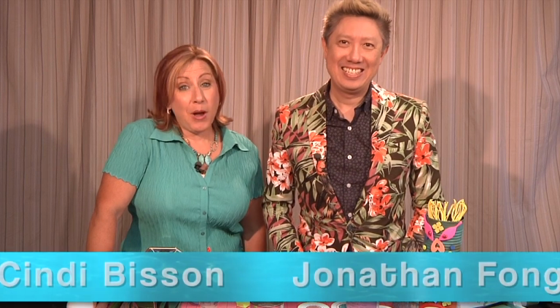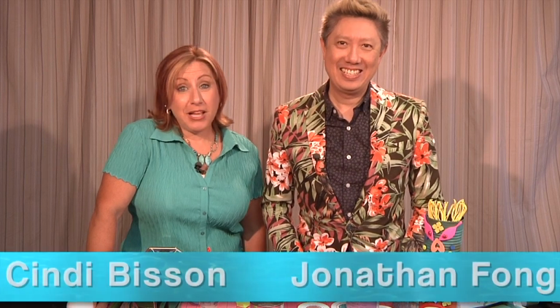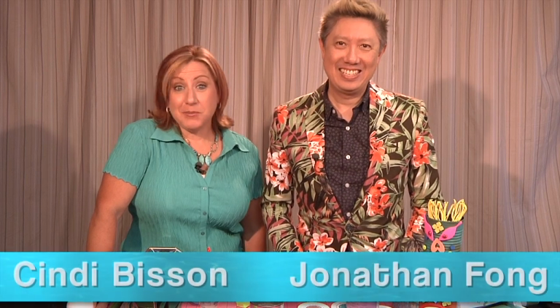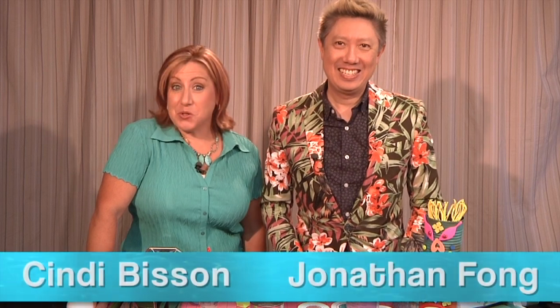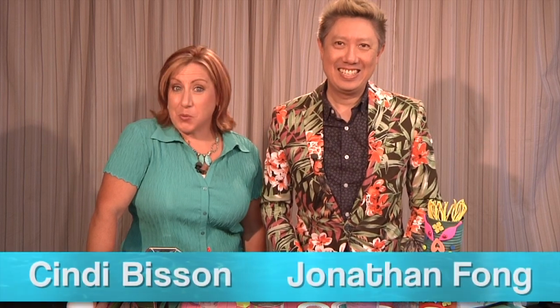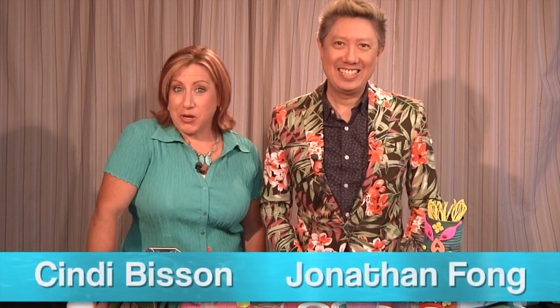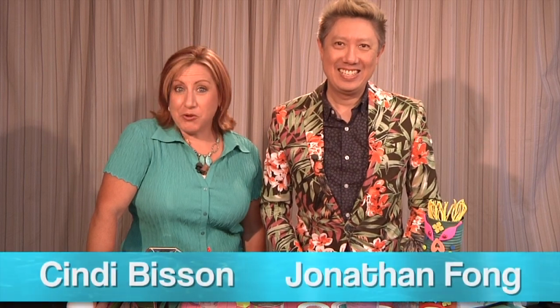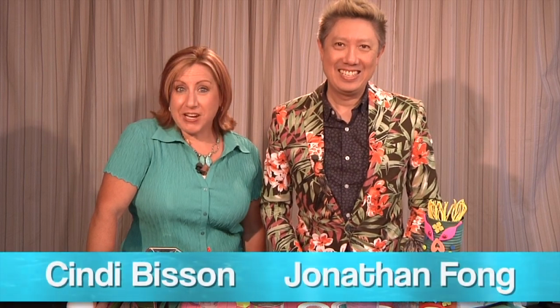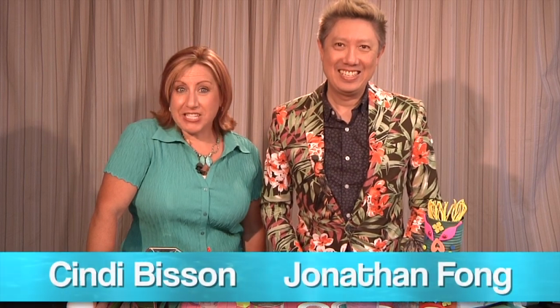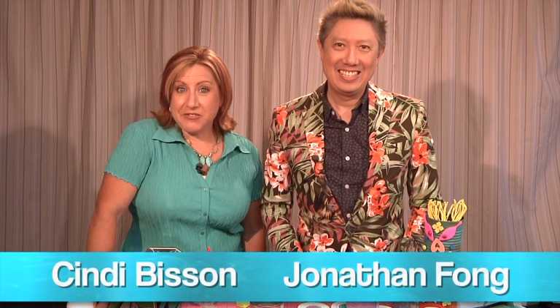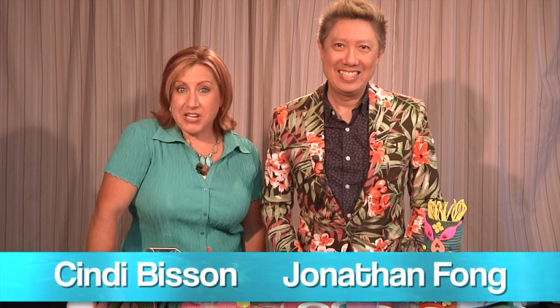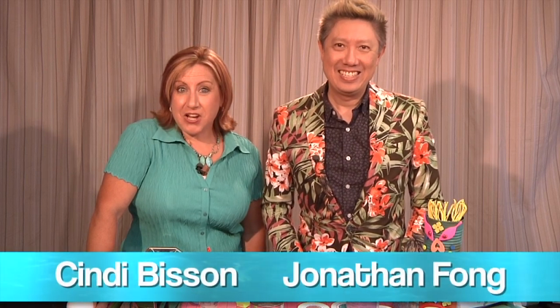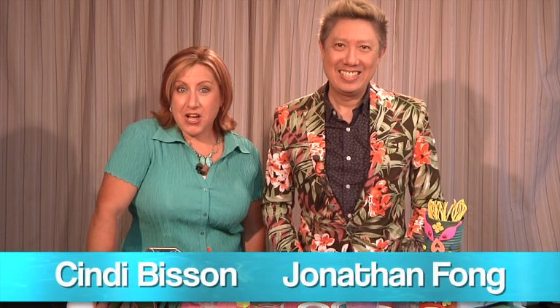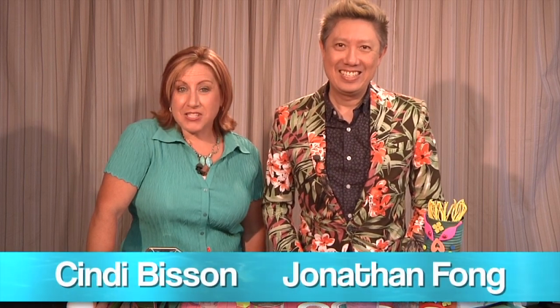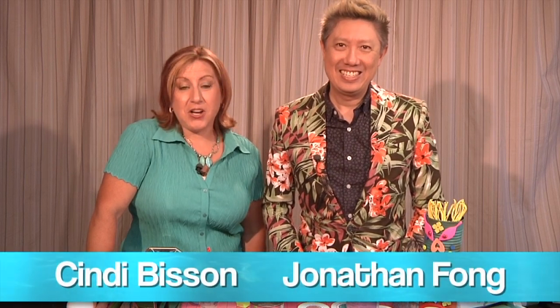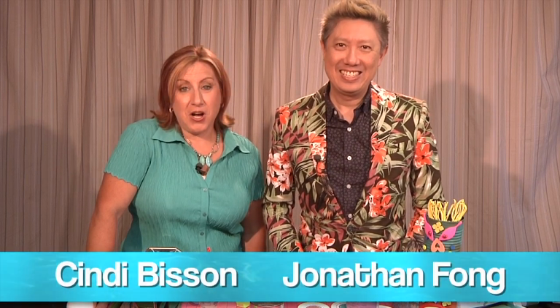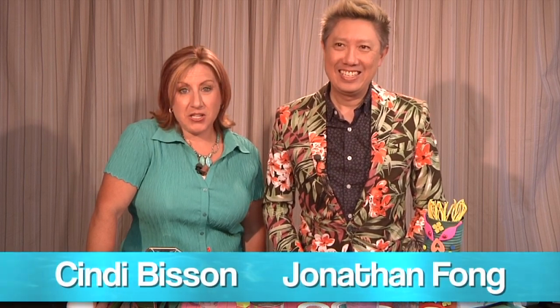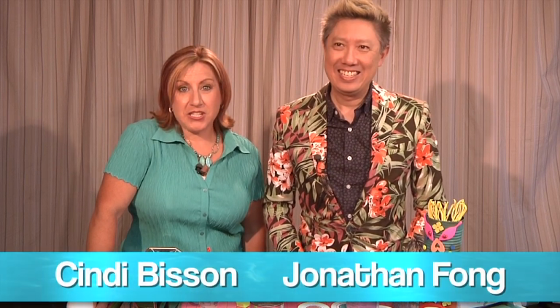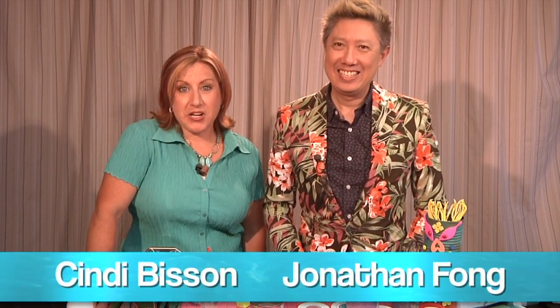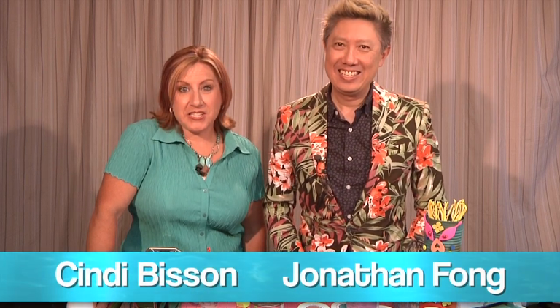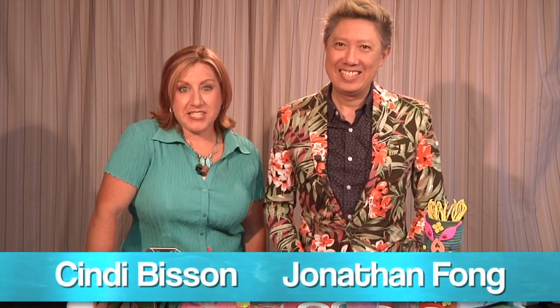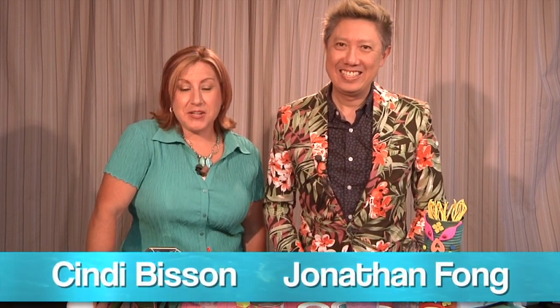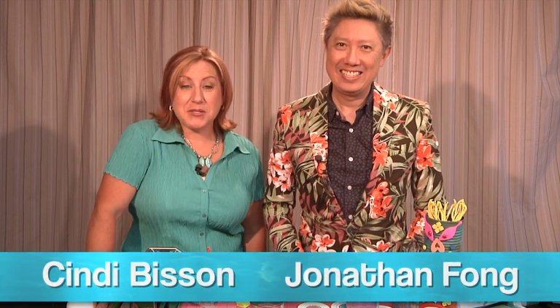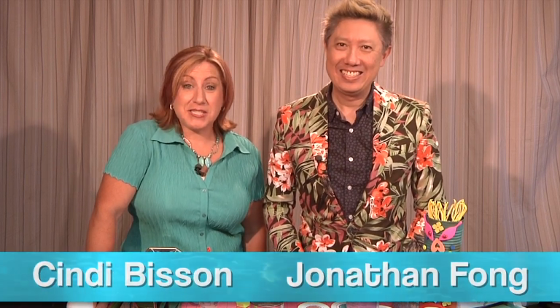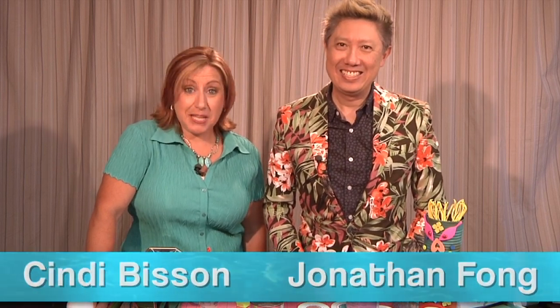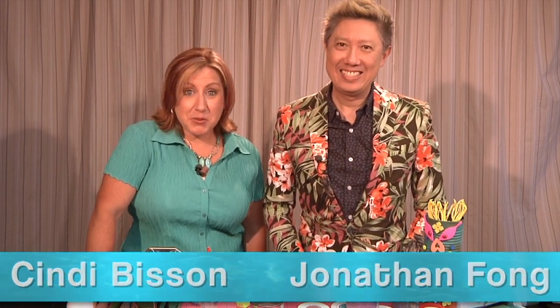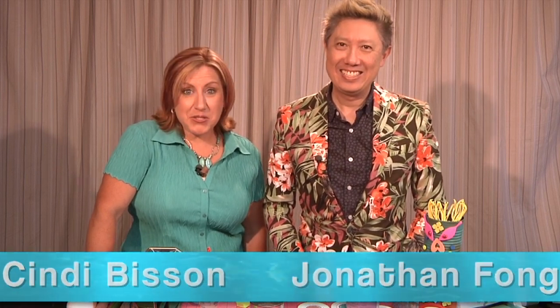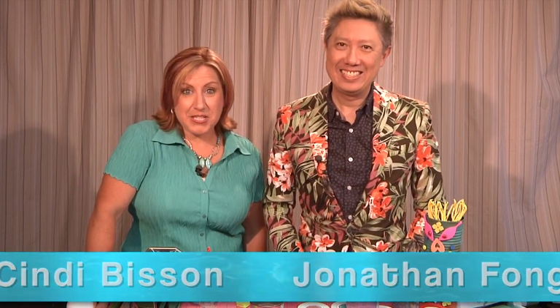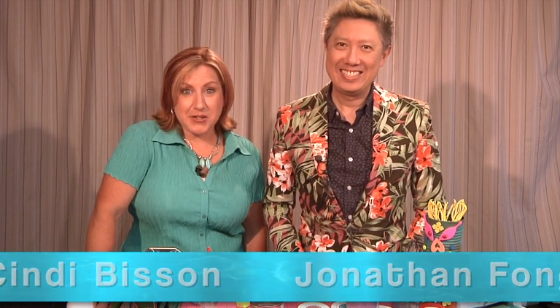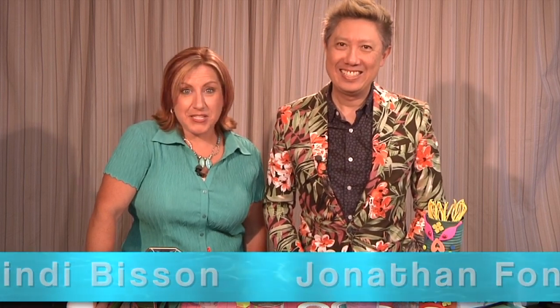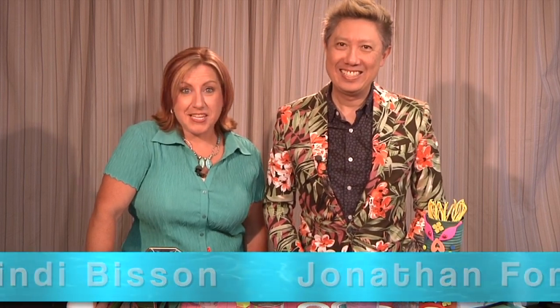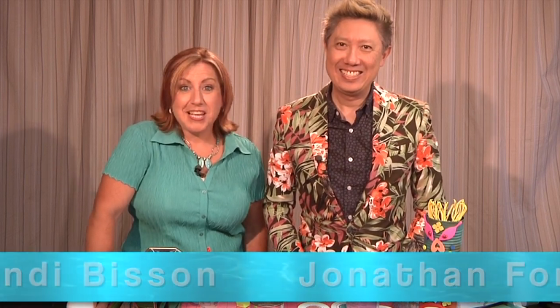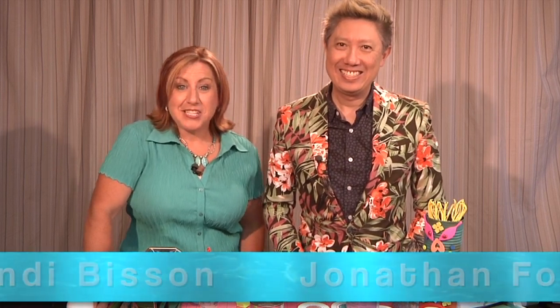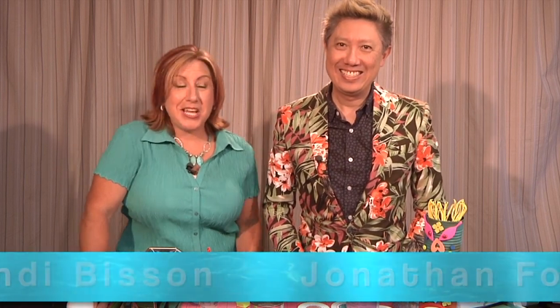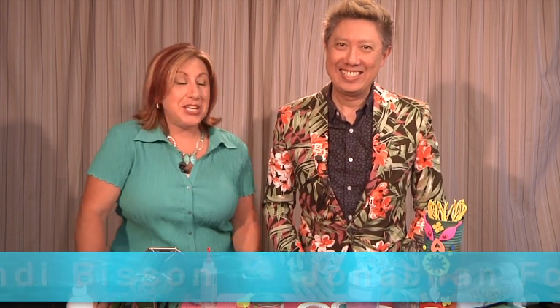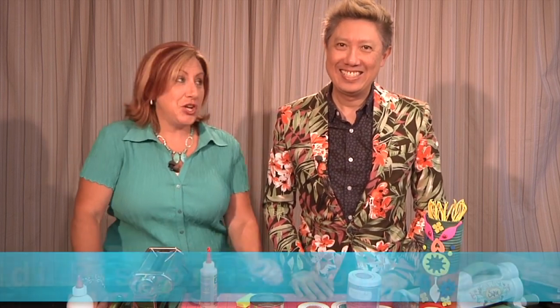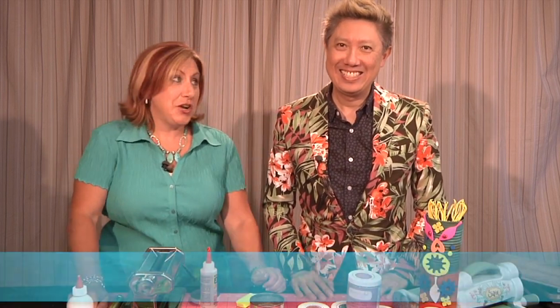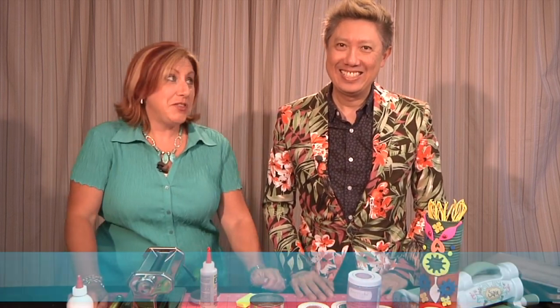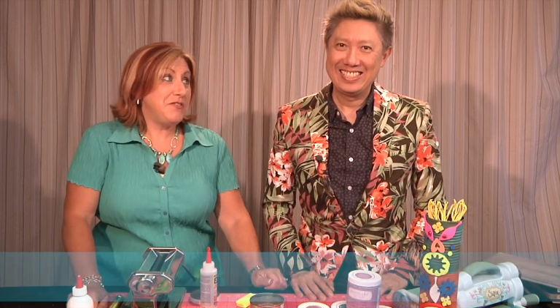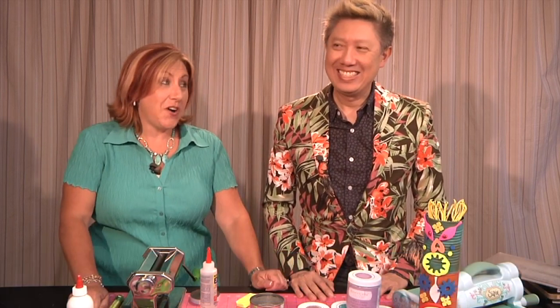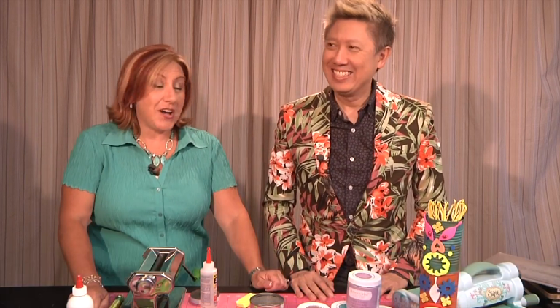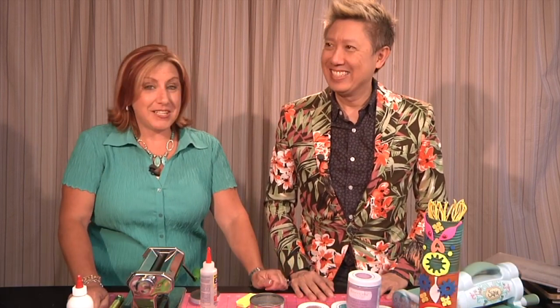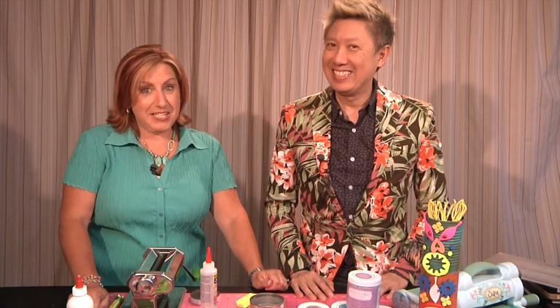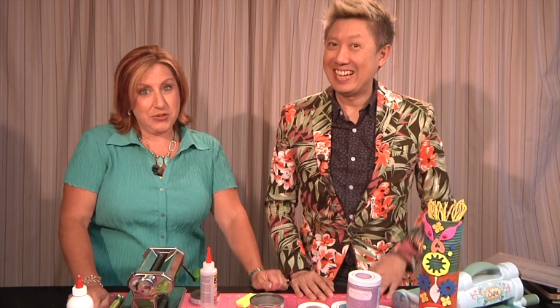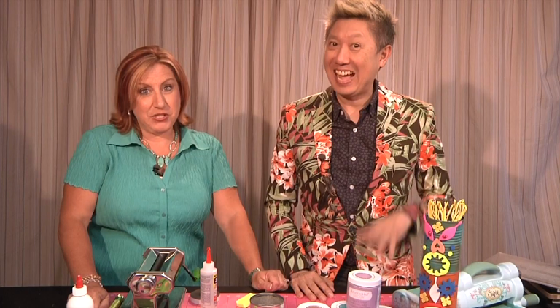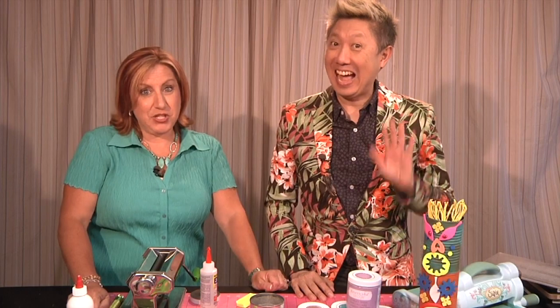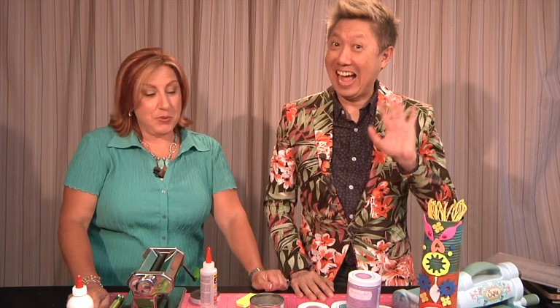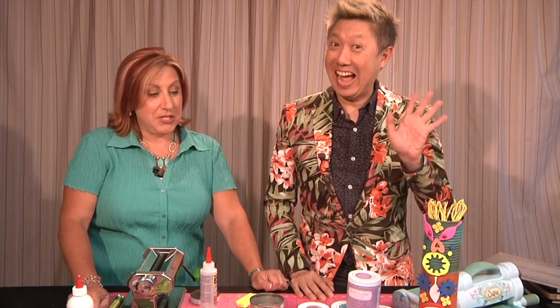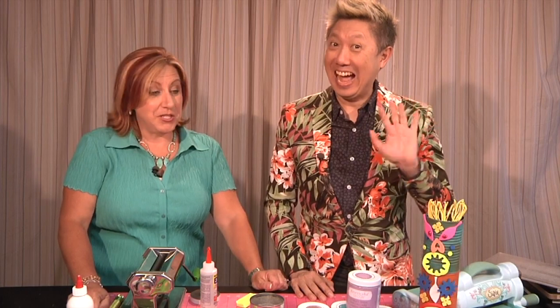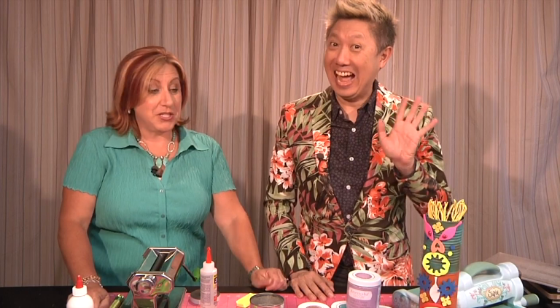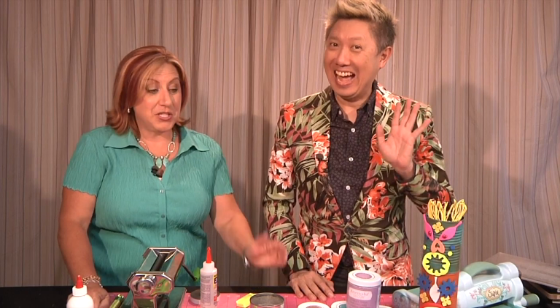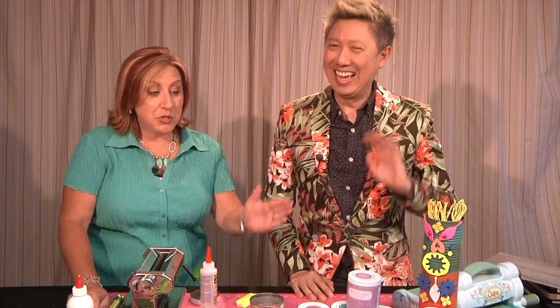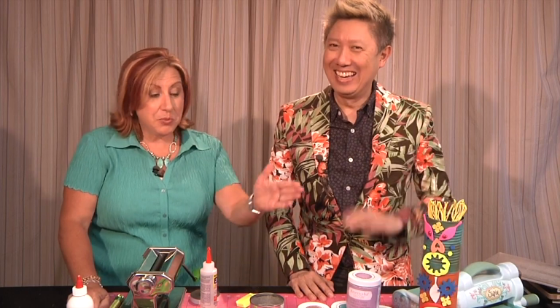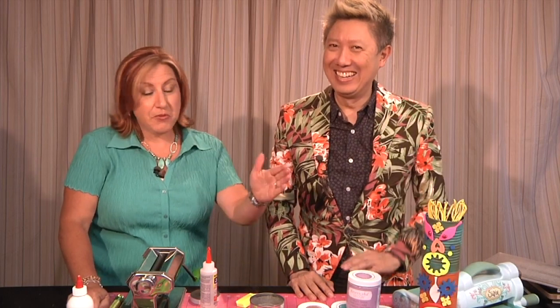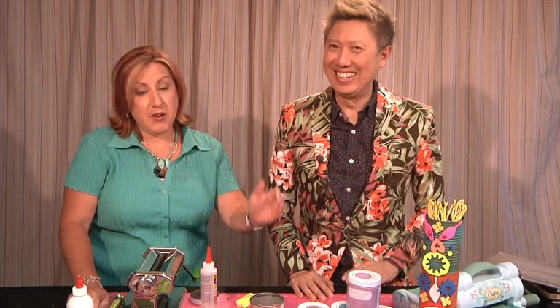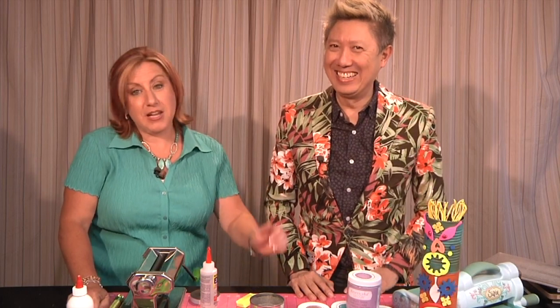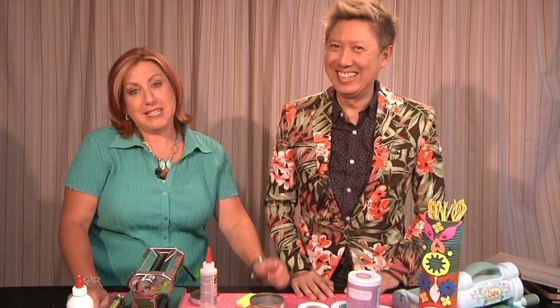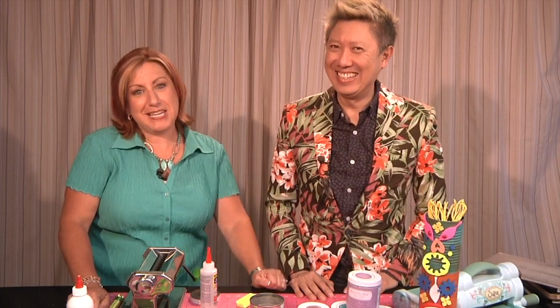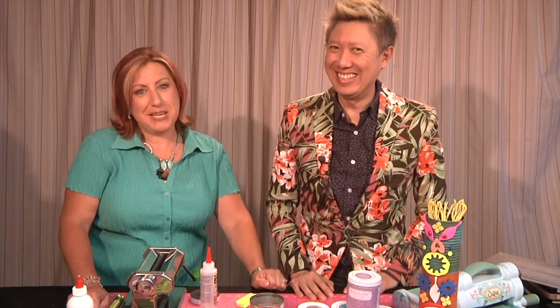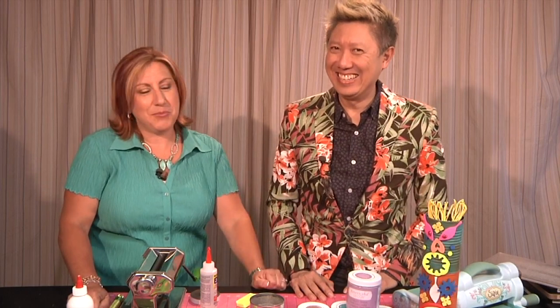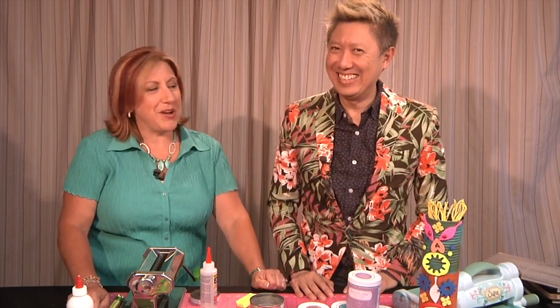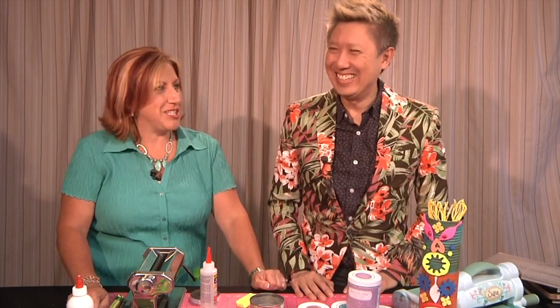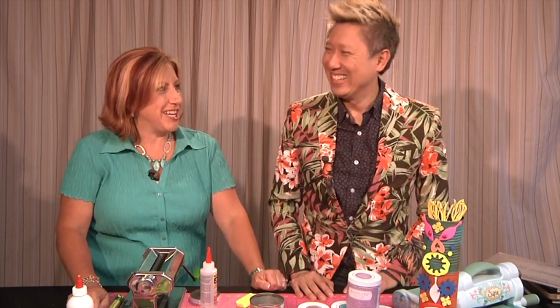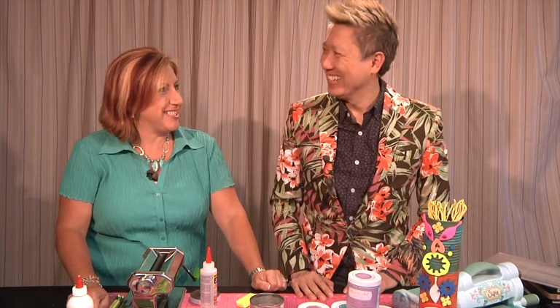Welcome to the When Creativity Knocks All-Star Designer Summer Series. Today Jonathan Fong is here to show us this super fun tiki project.